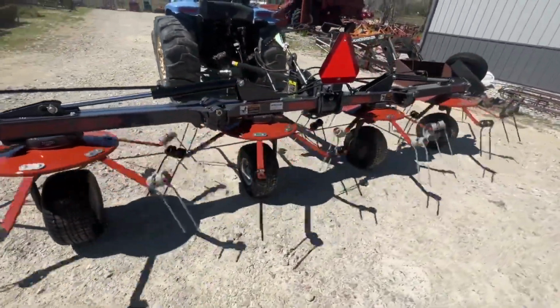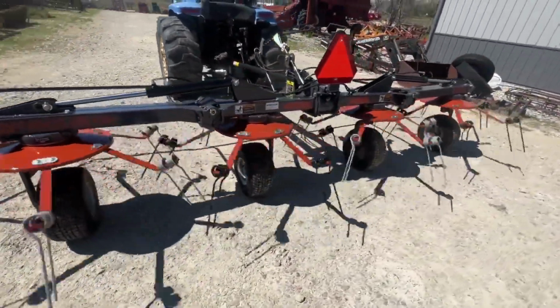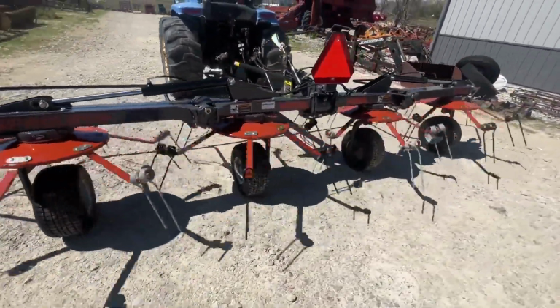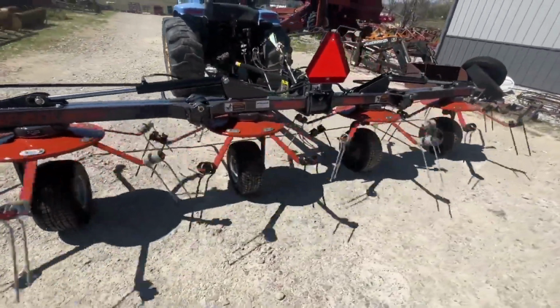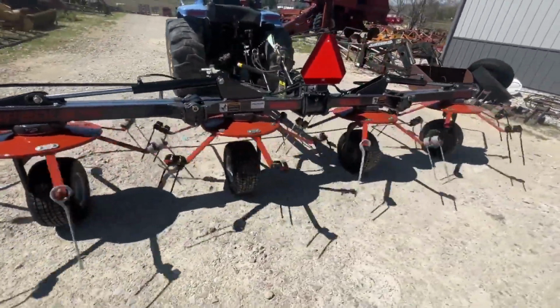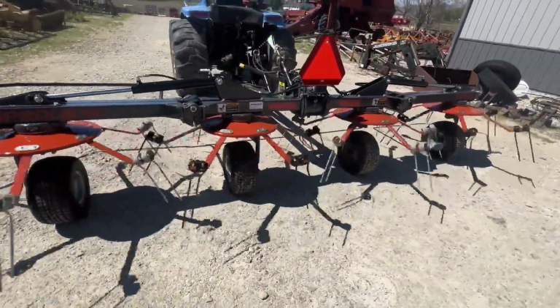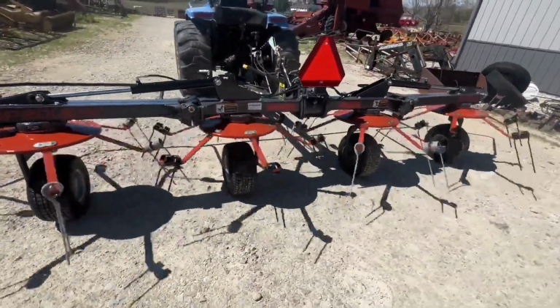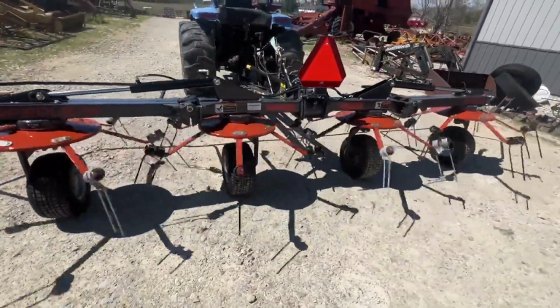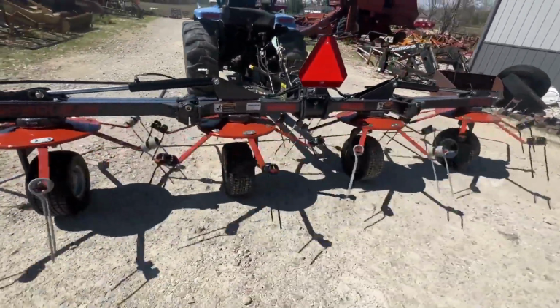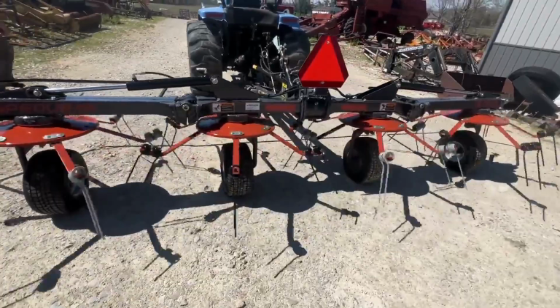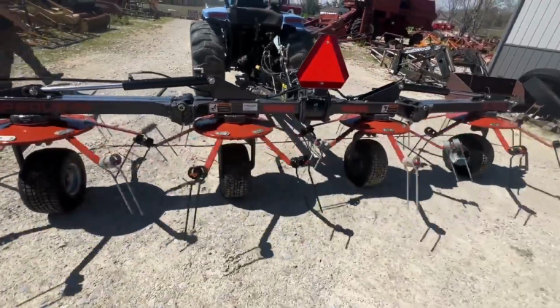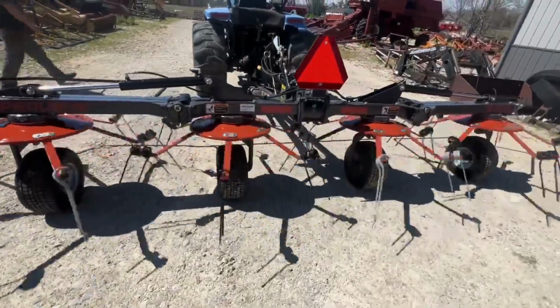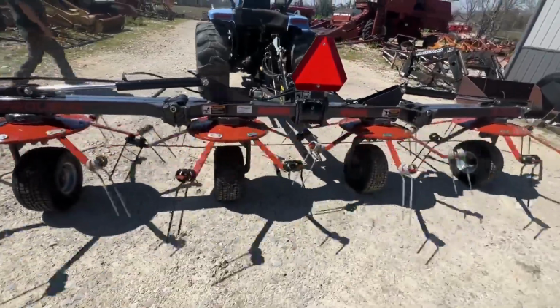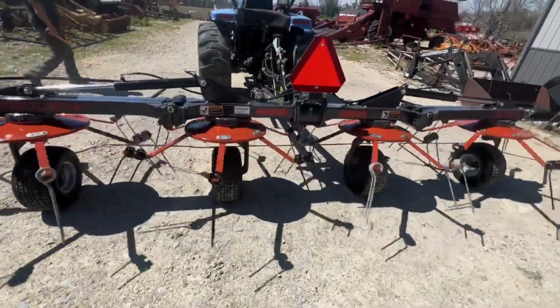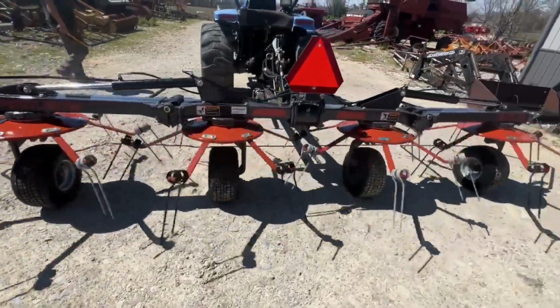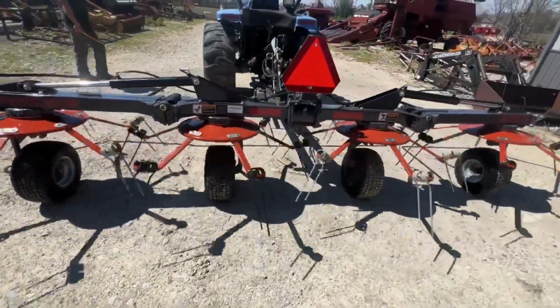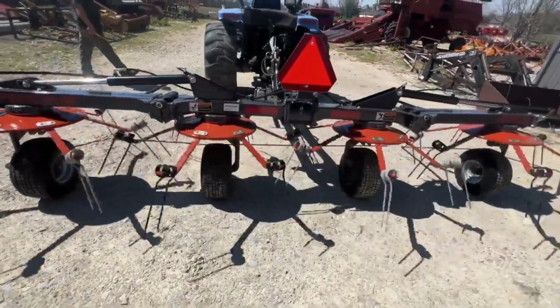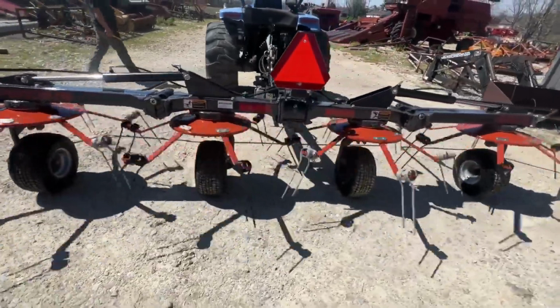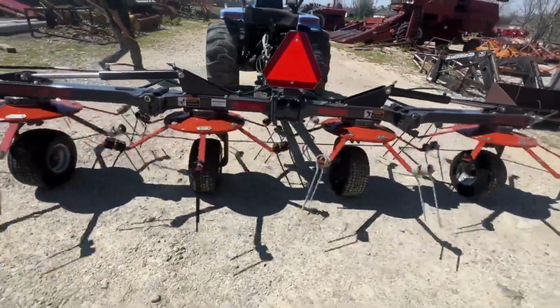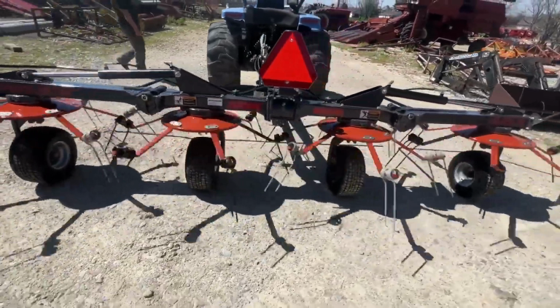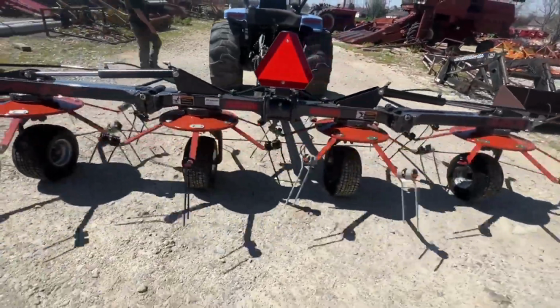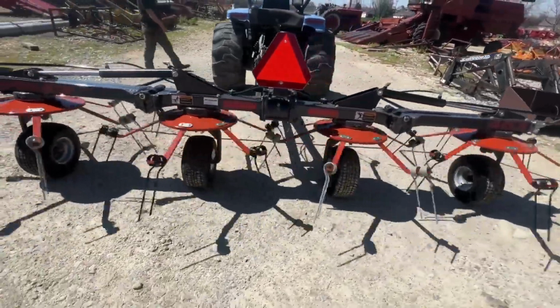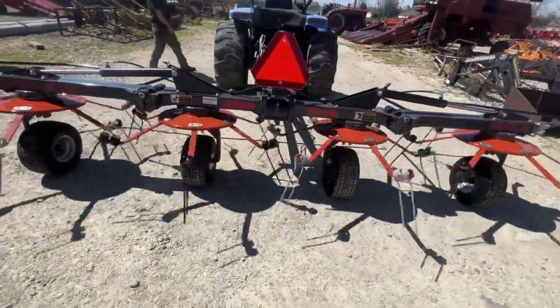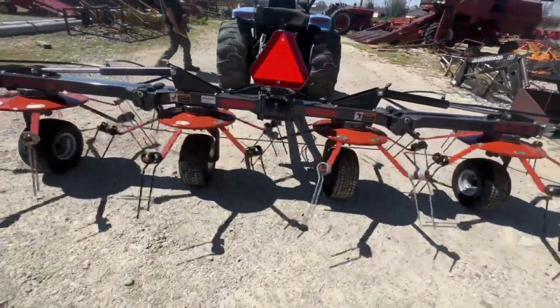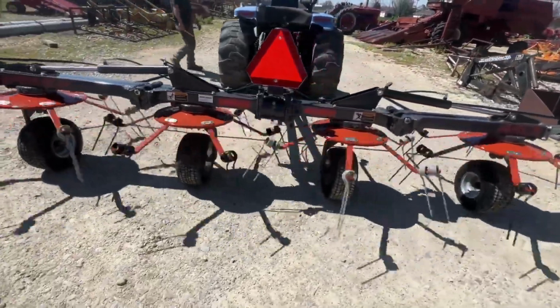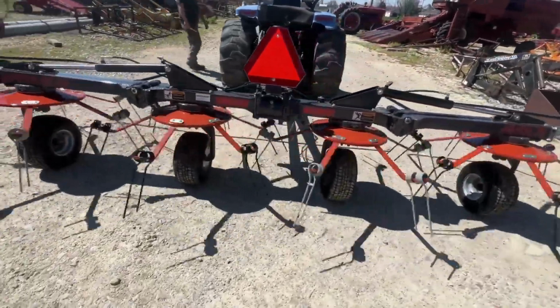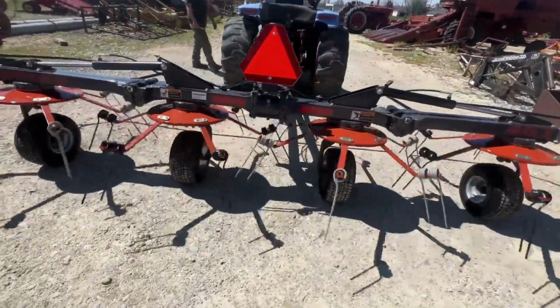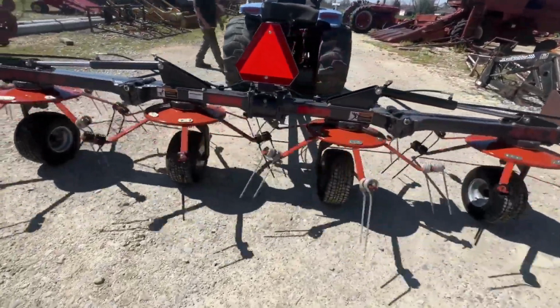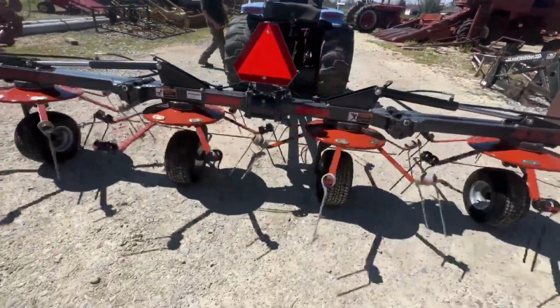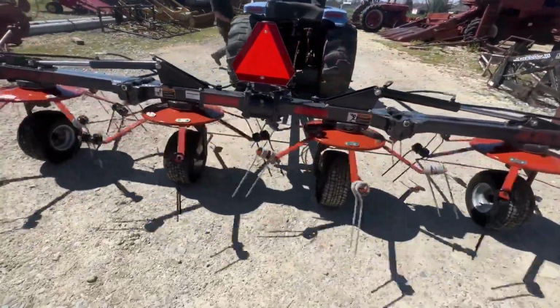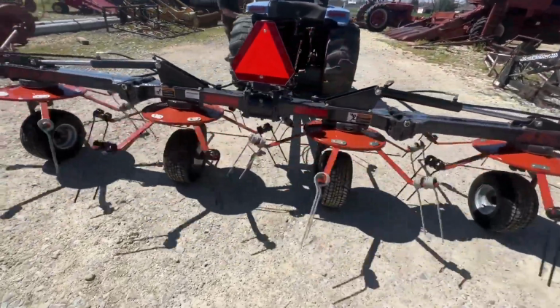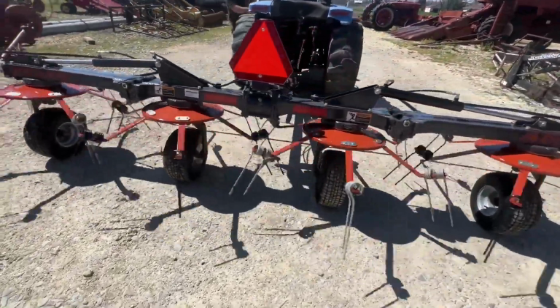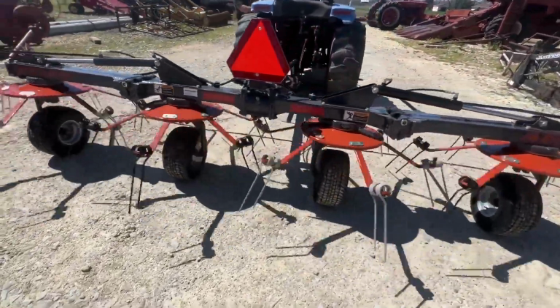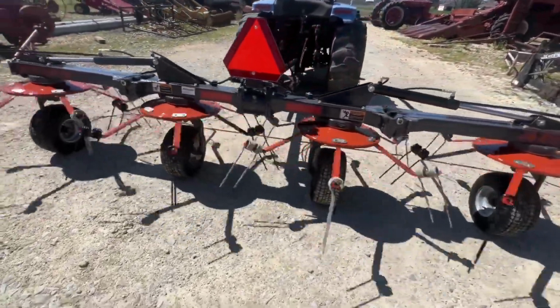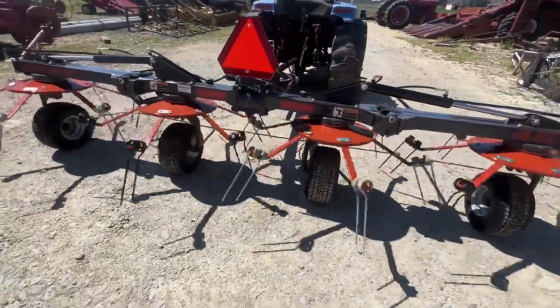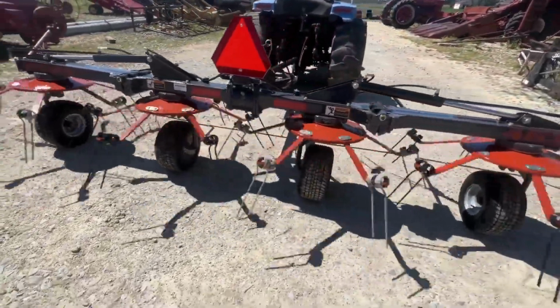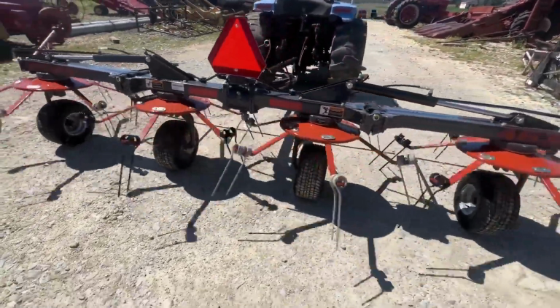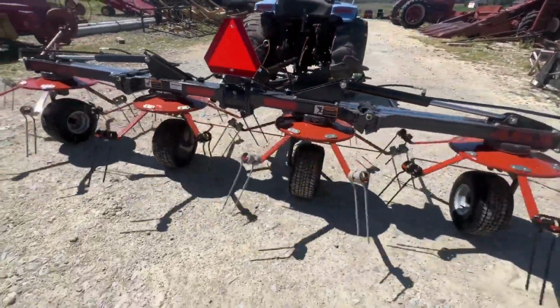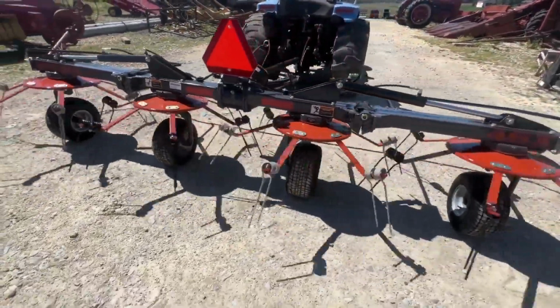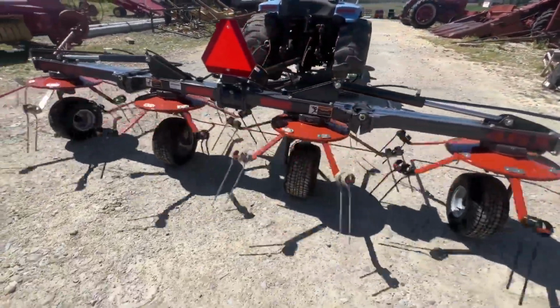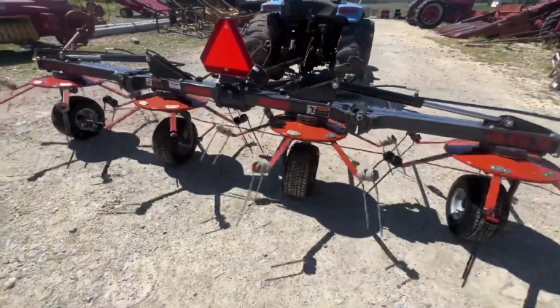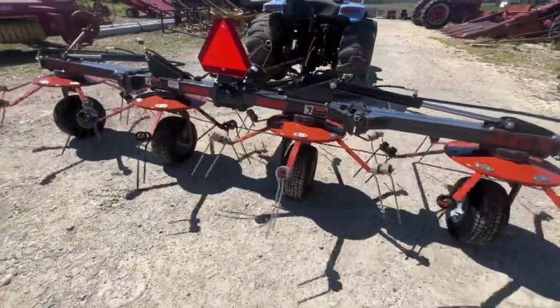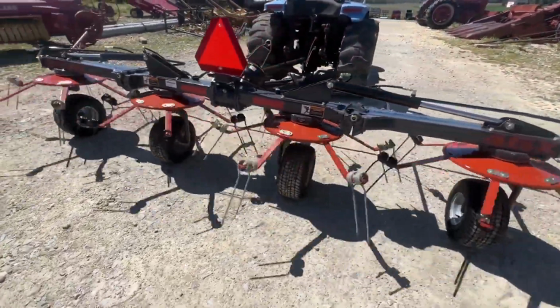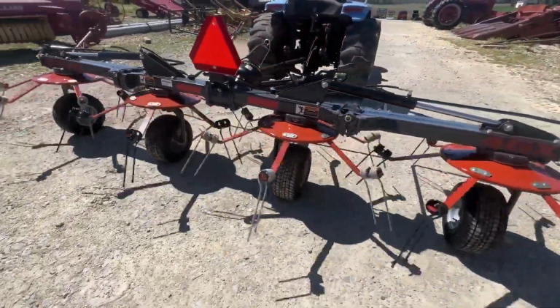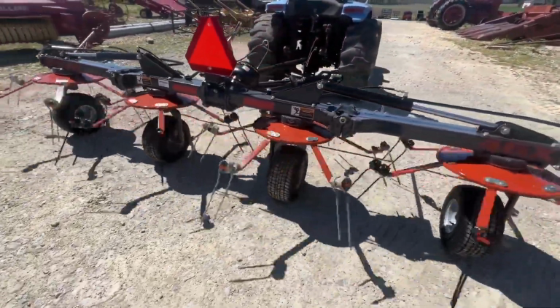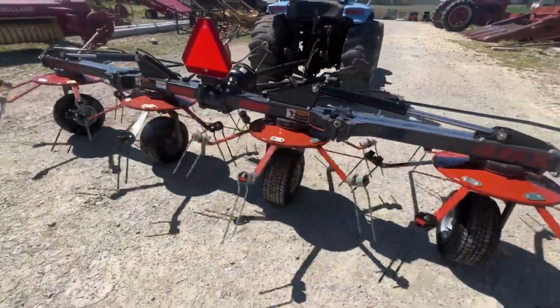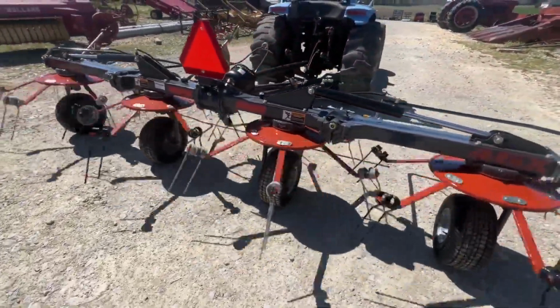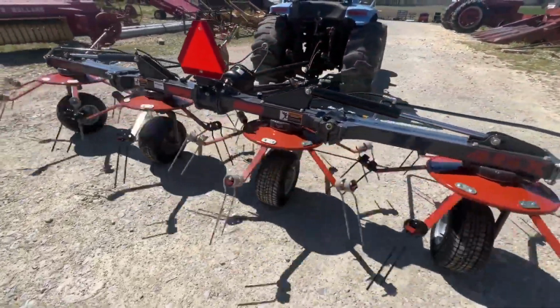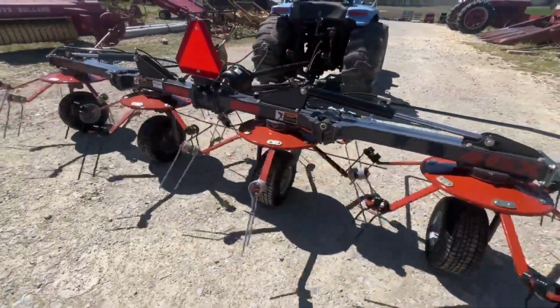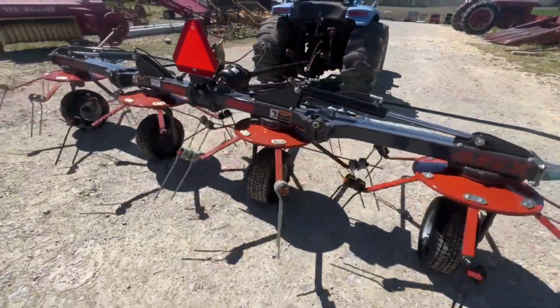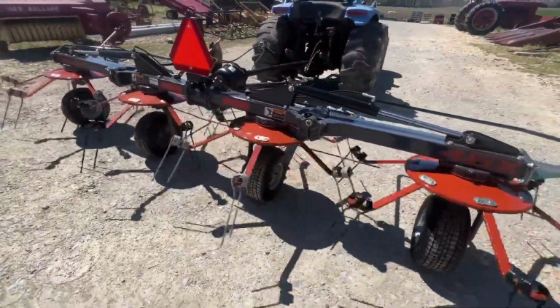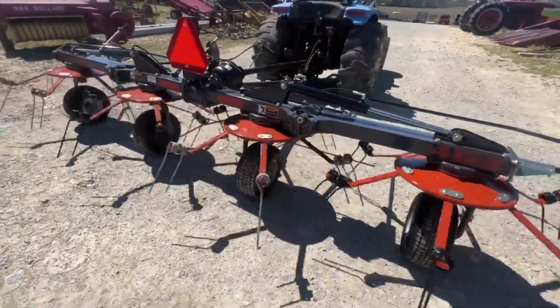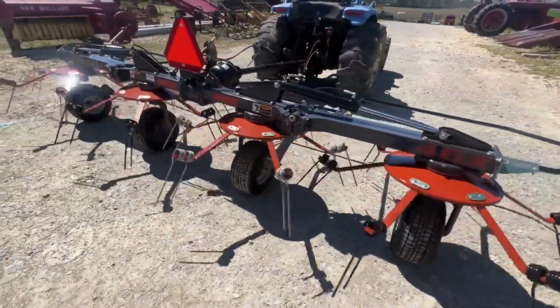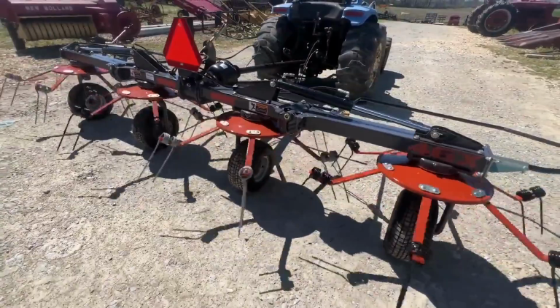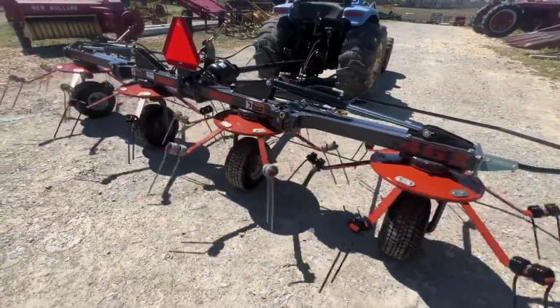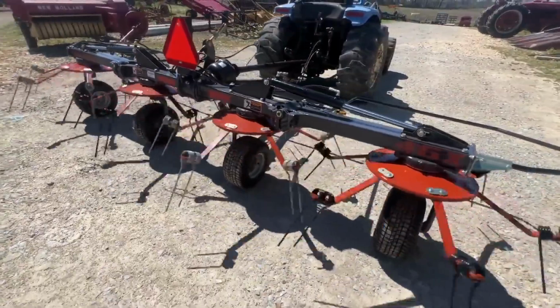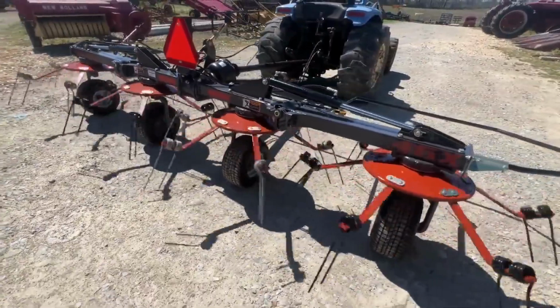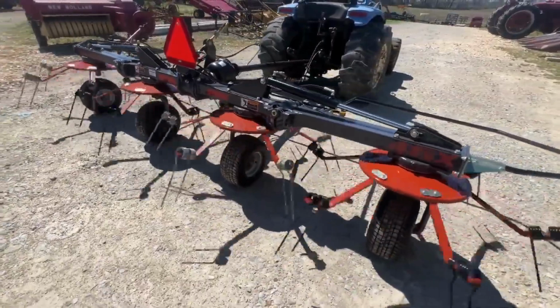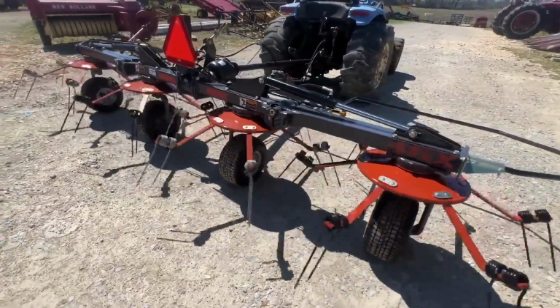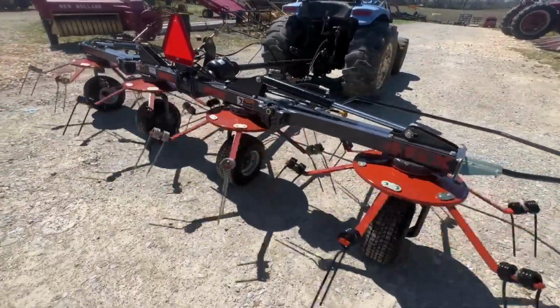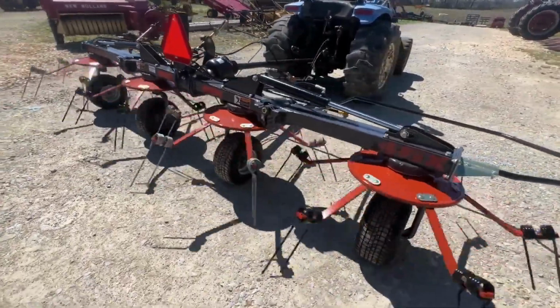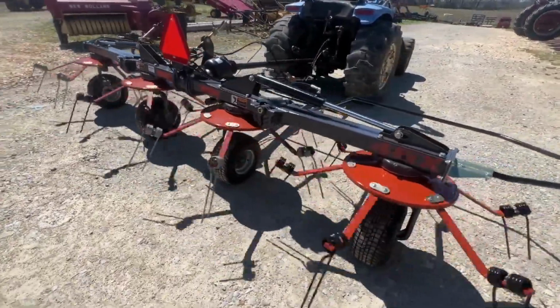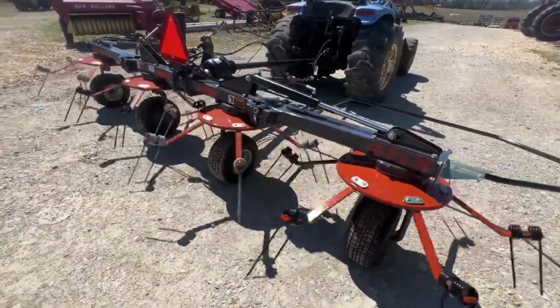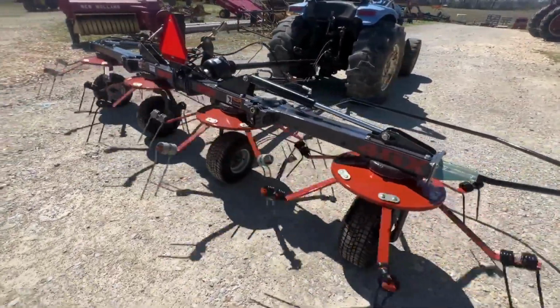Very nice tedder. These have a little heavier tires on them — they're a little bigger than your standard tires on 17 foot tedders.